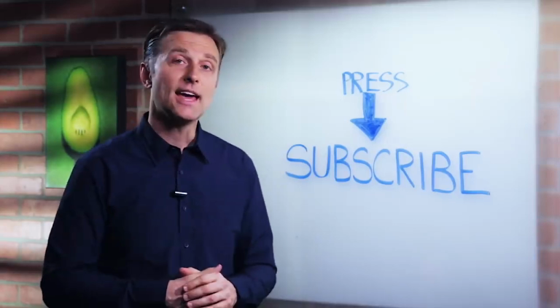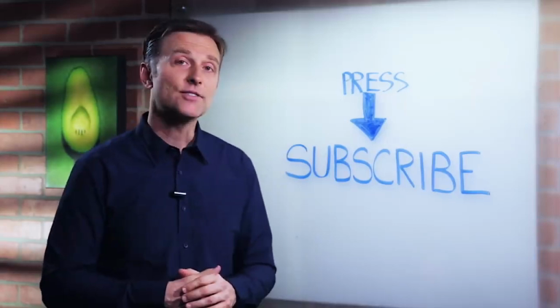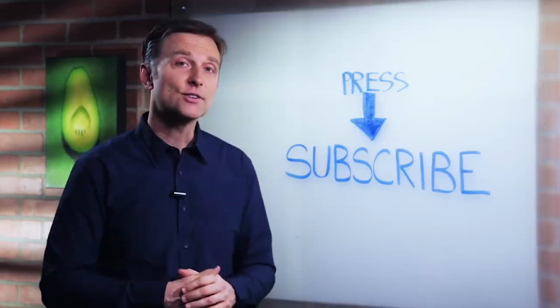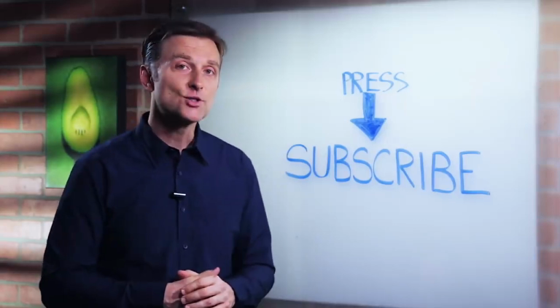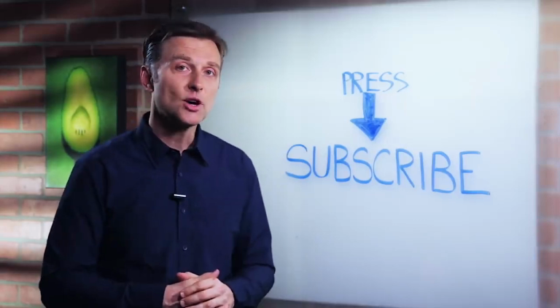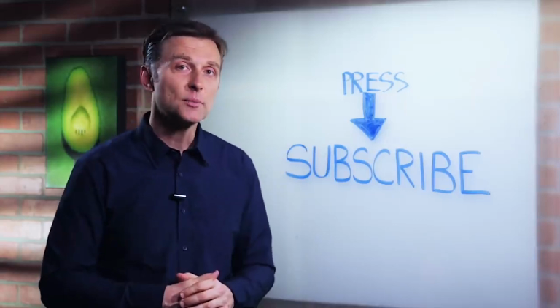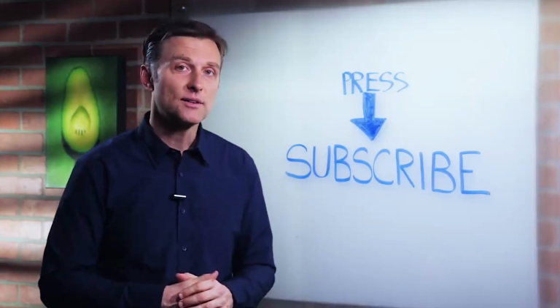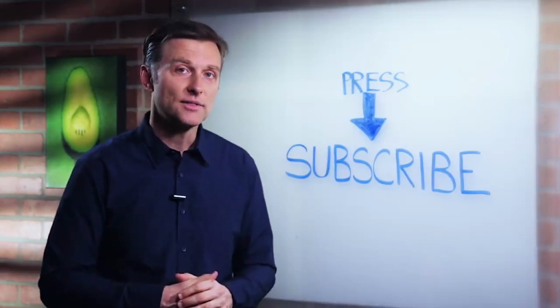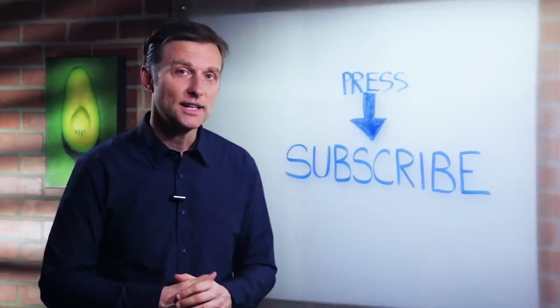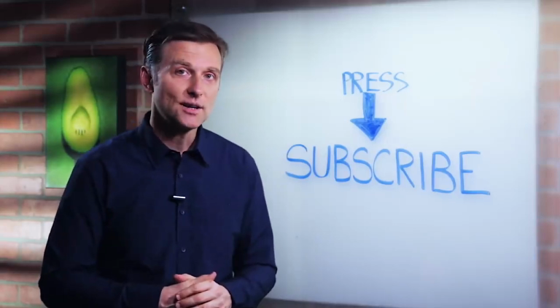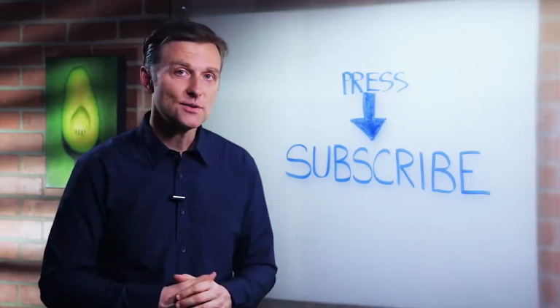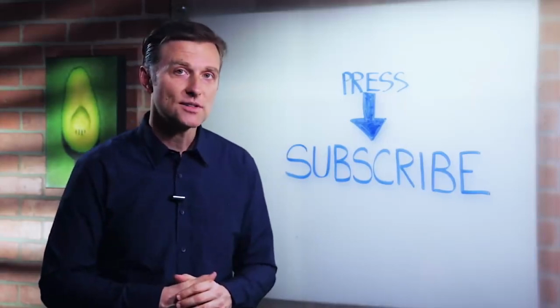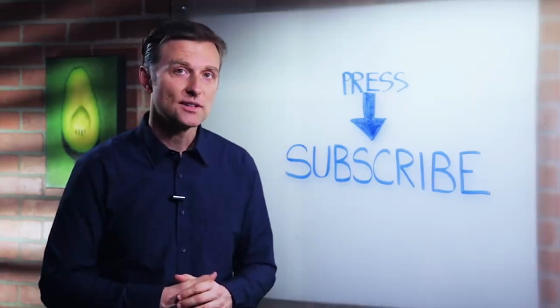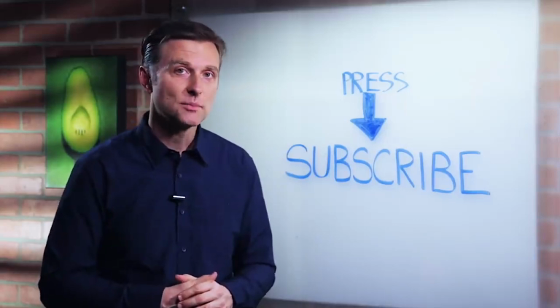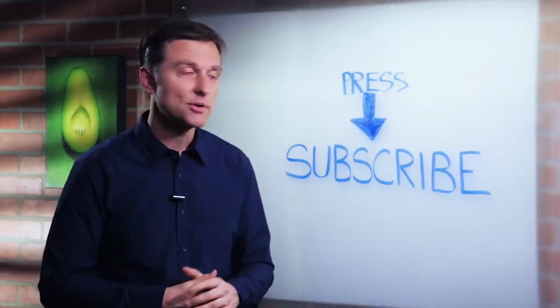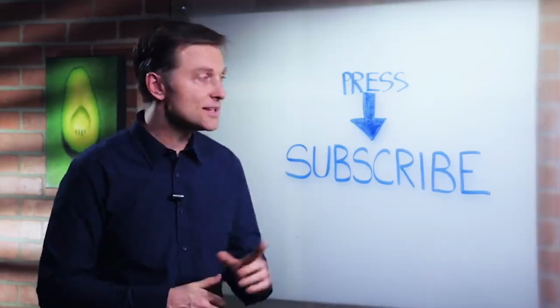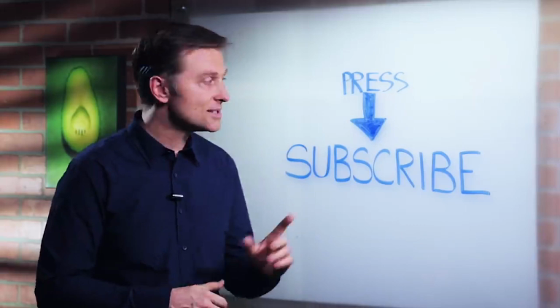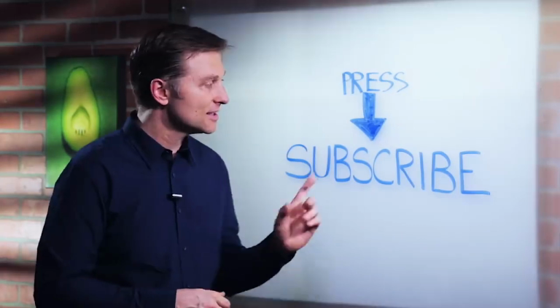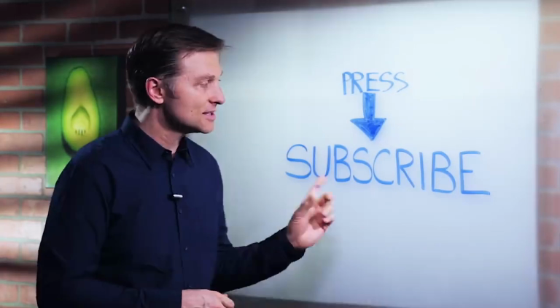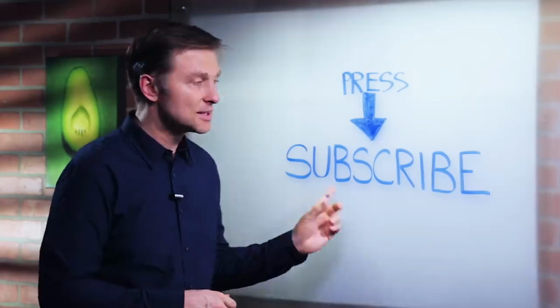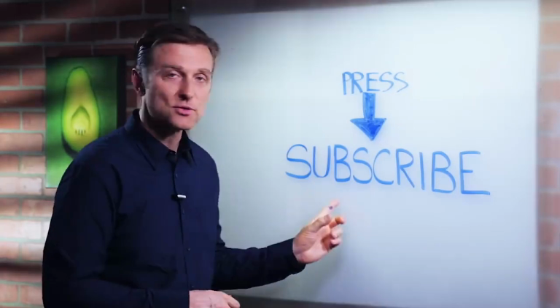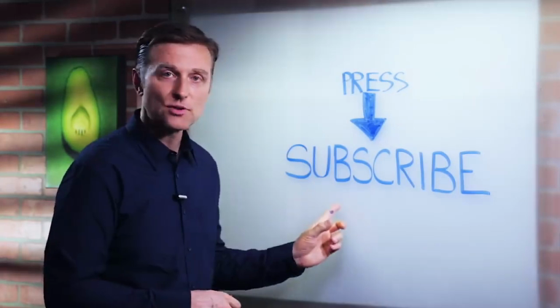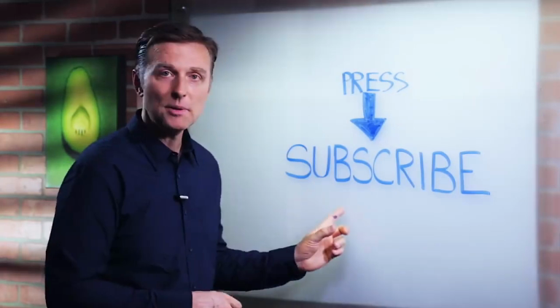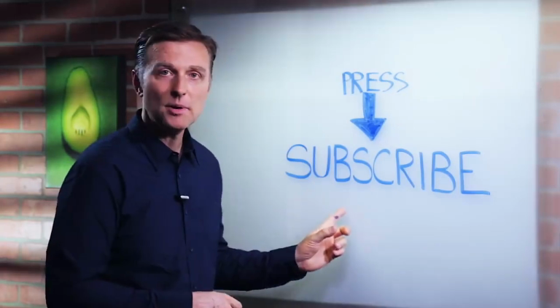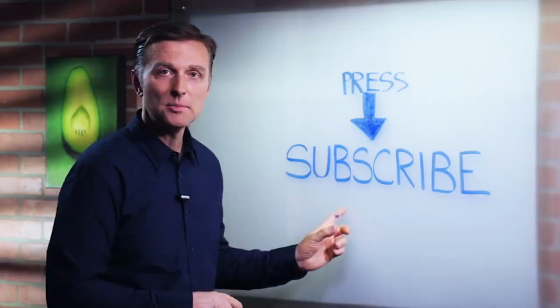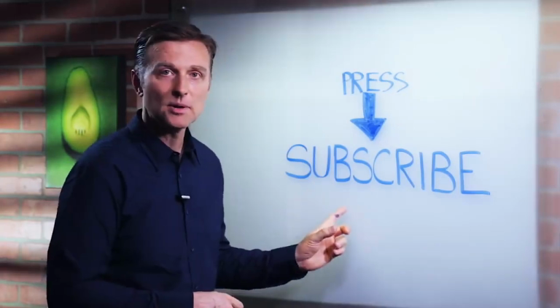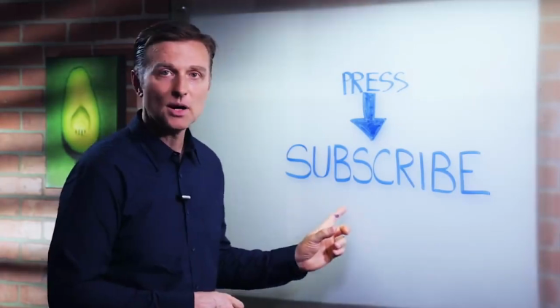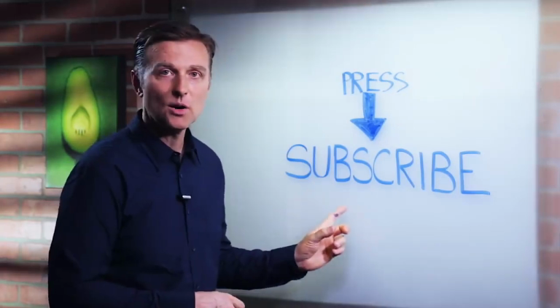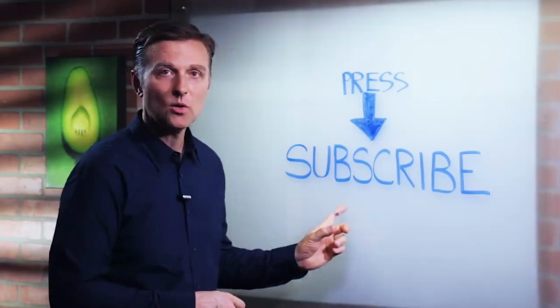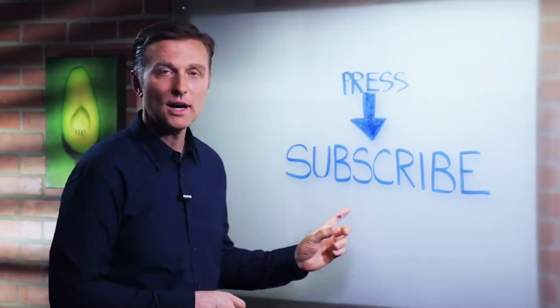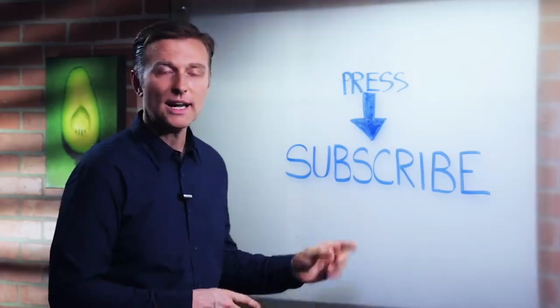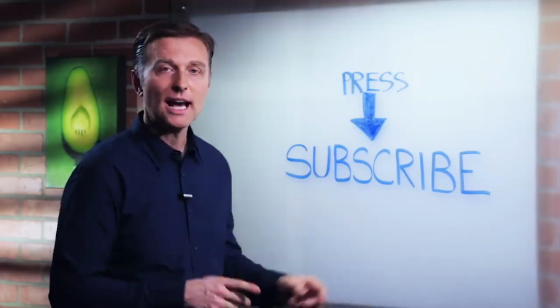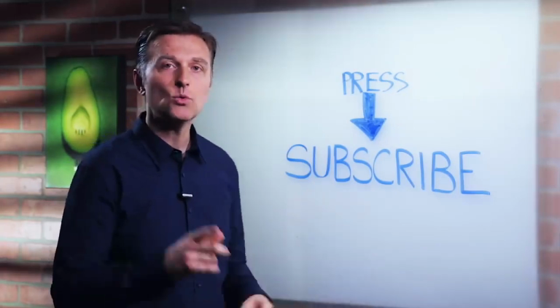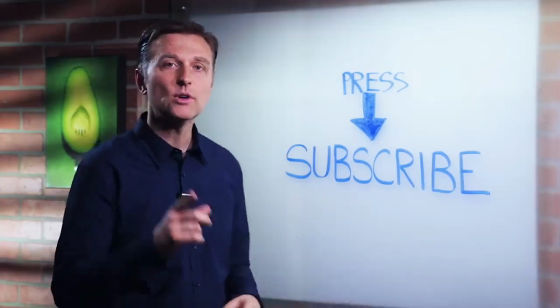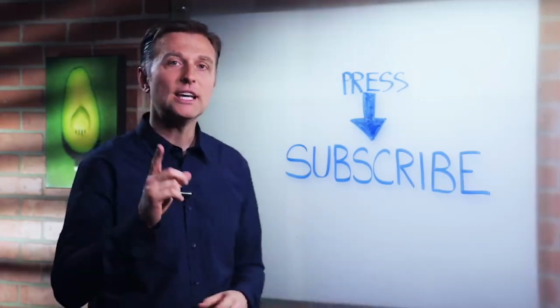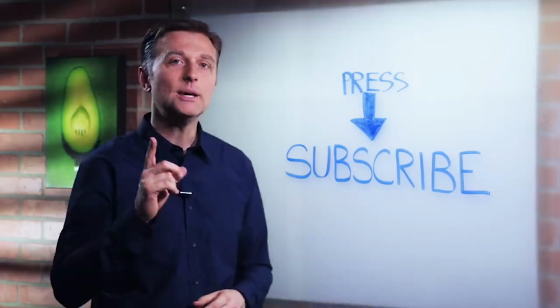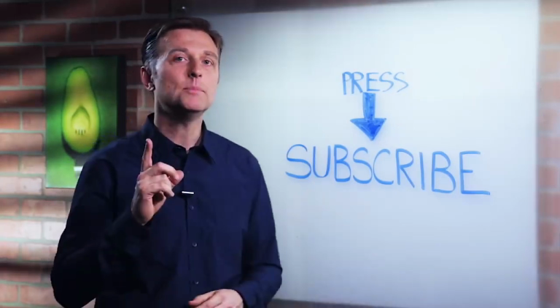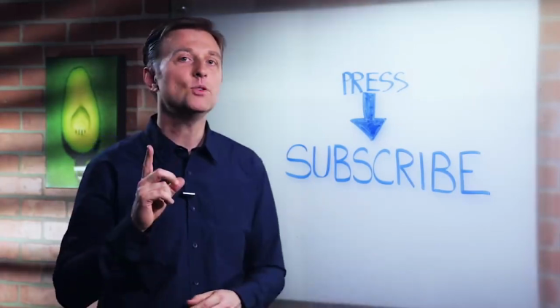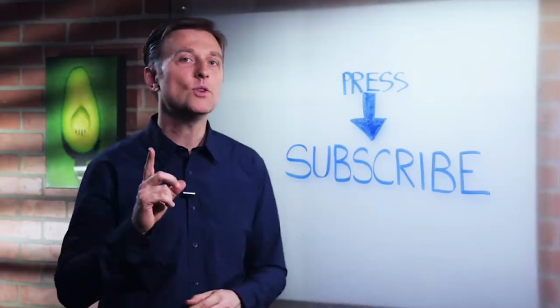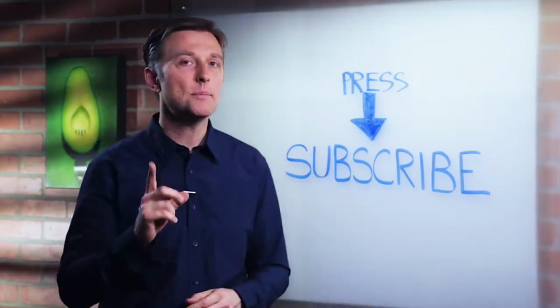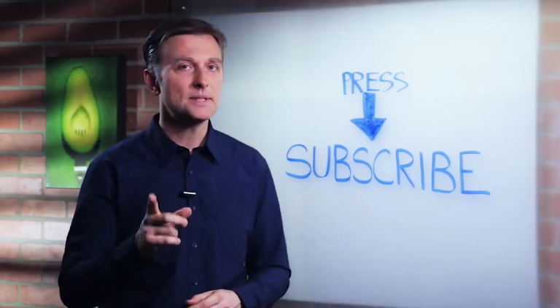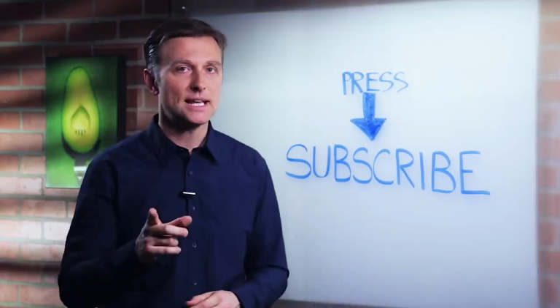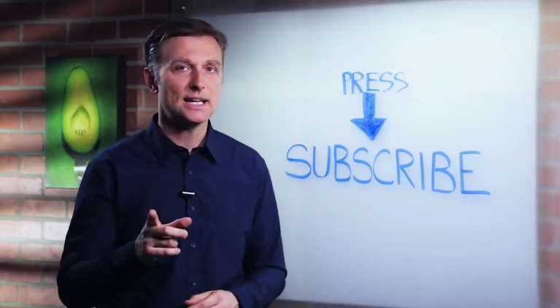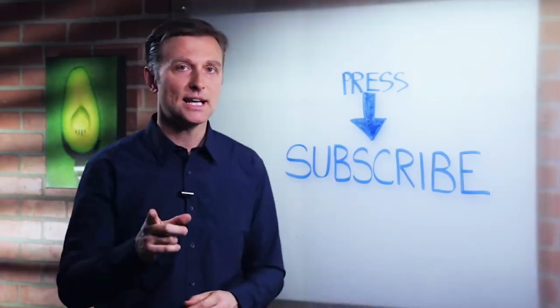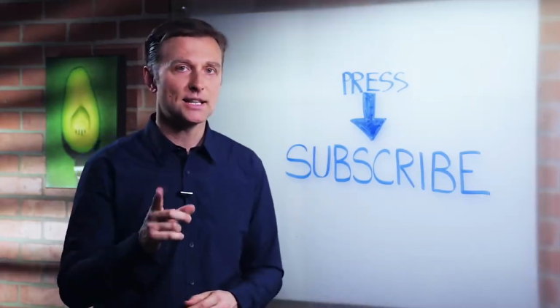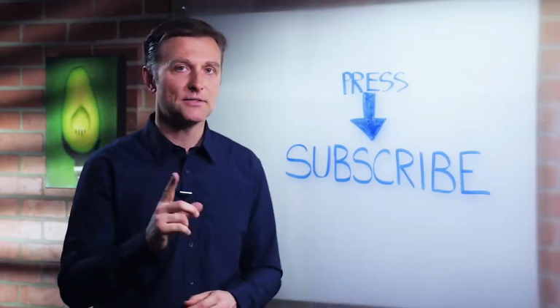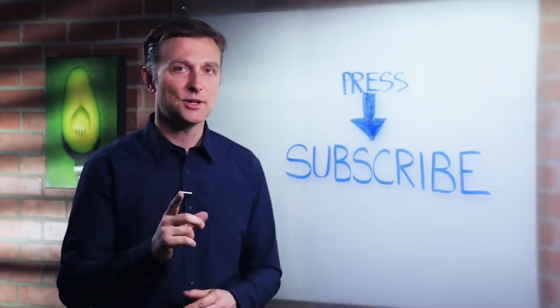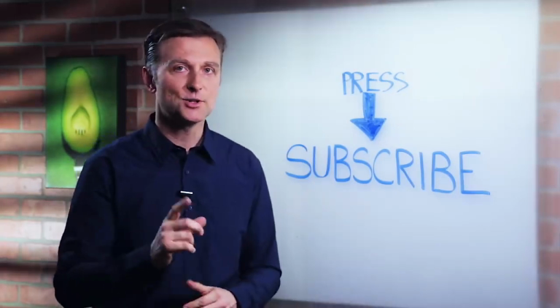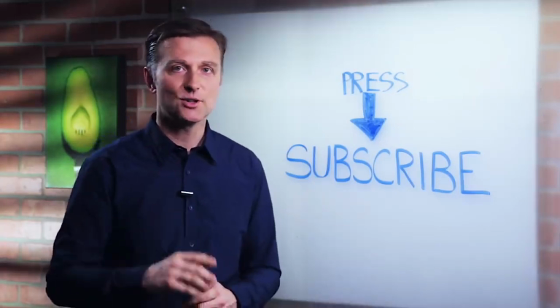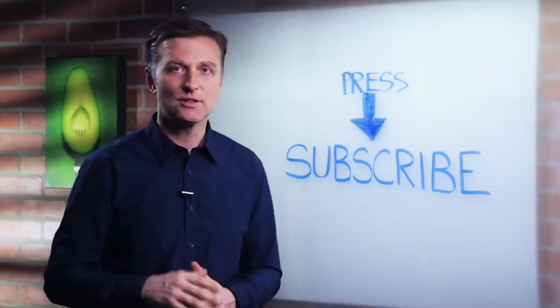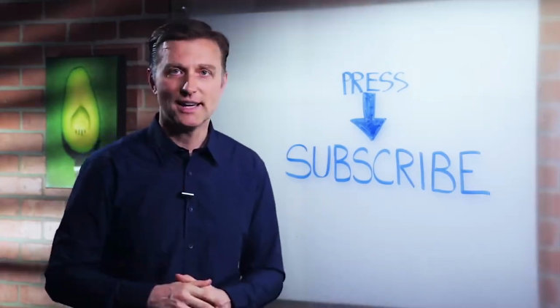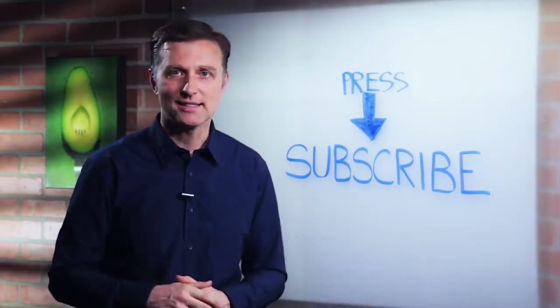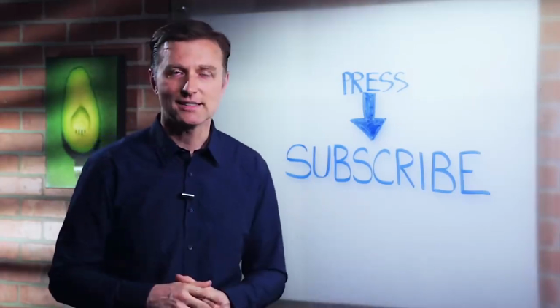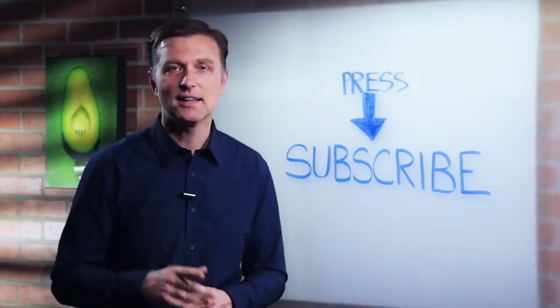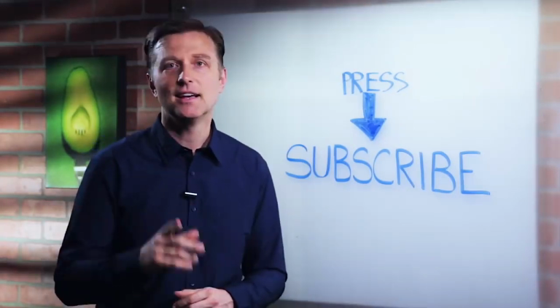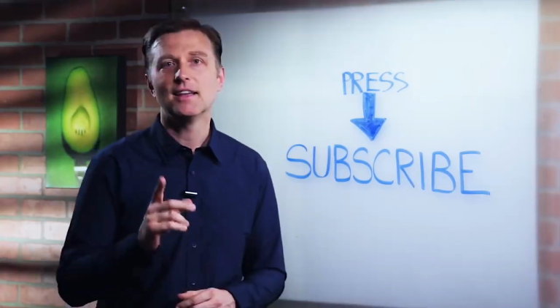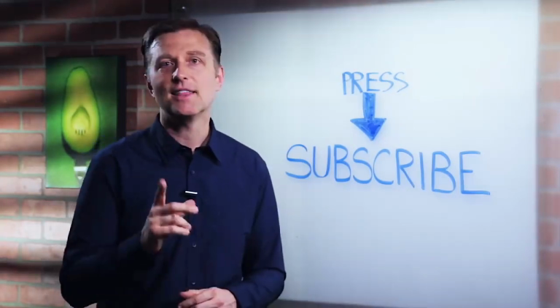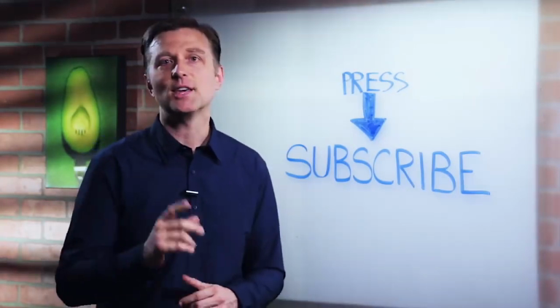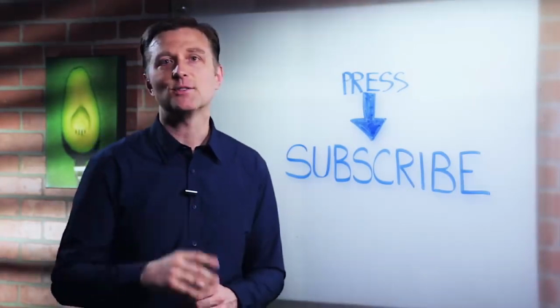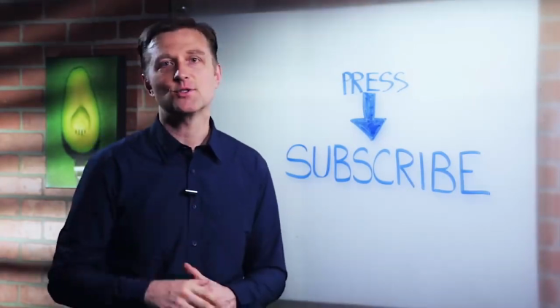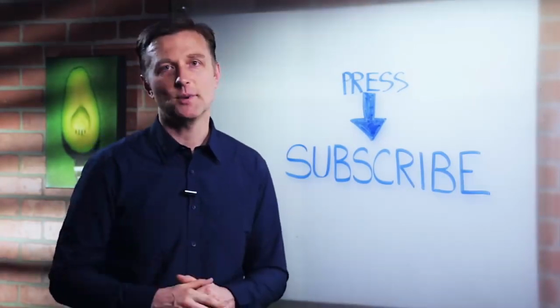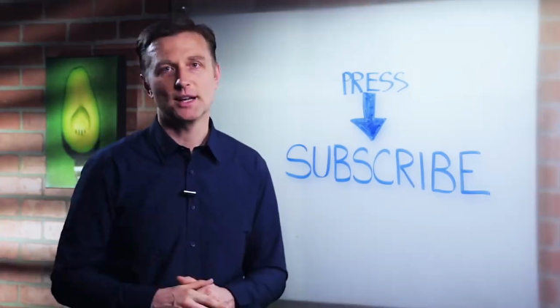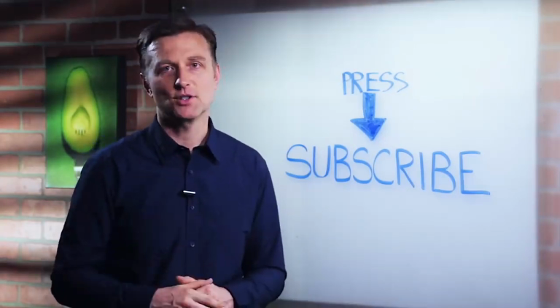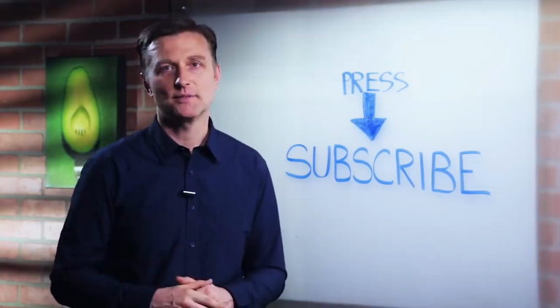Hey, if you're enjoying my videos, press the subscribe button below and I will keep you updated on future events. Thank you so much.